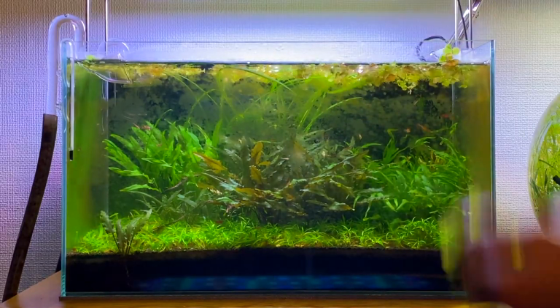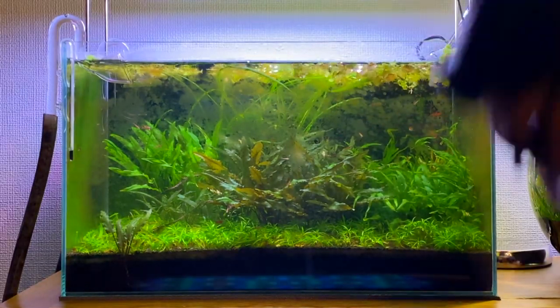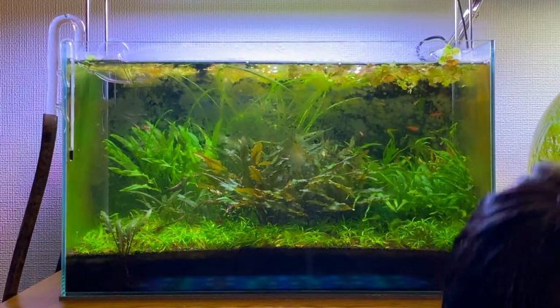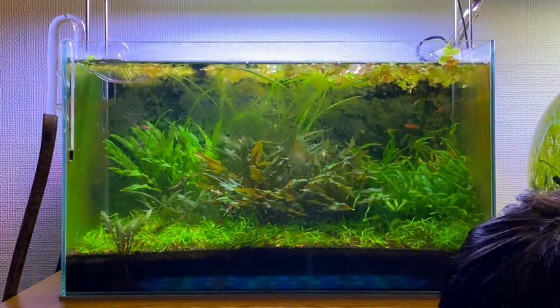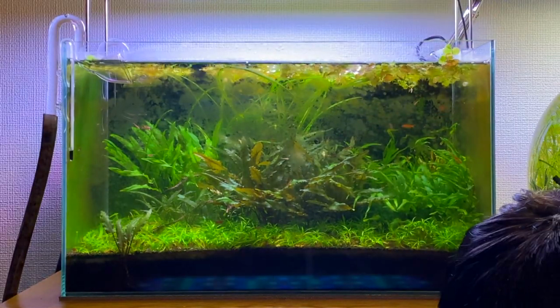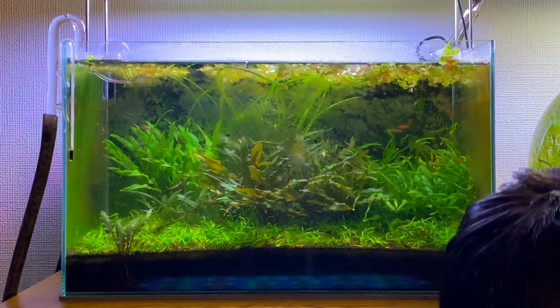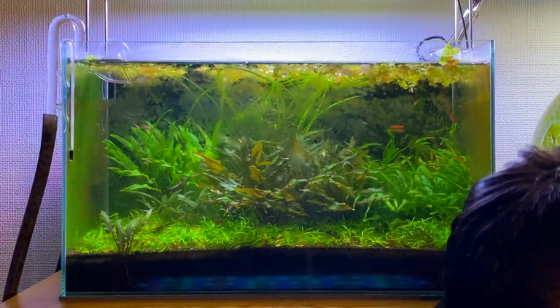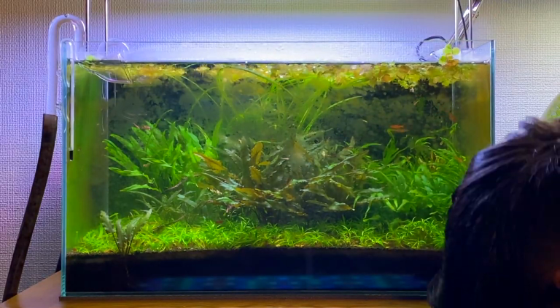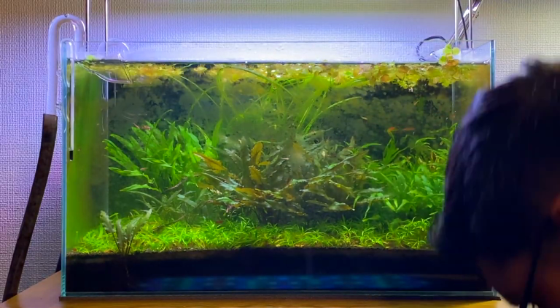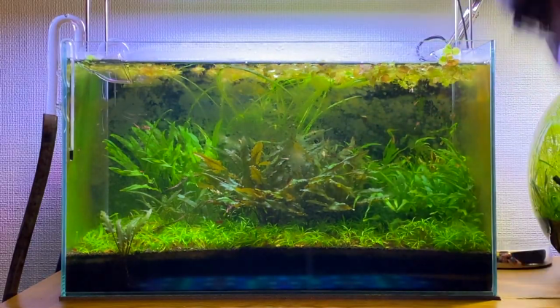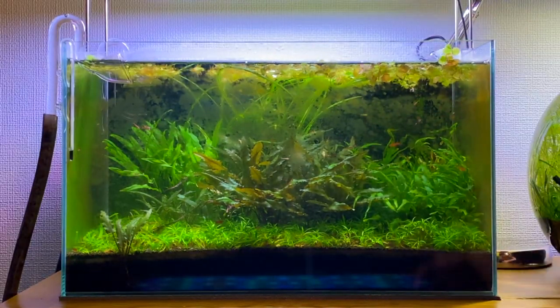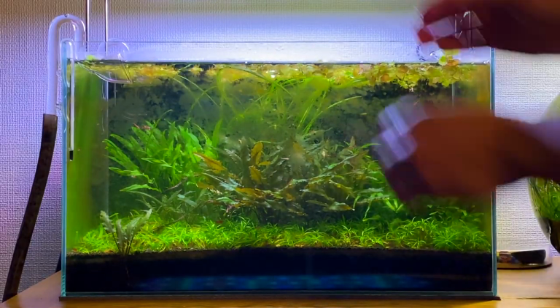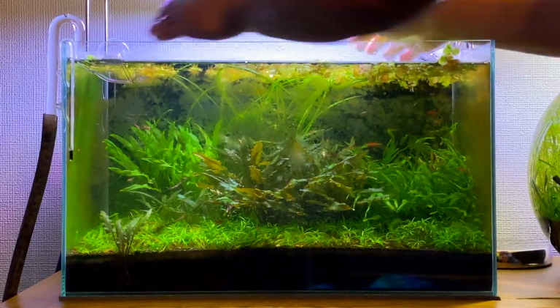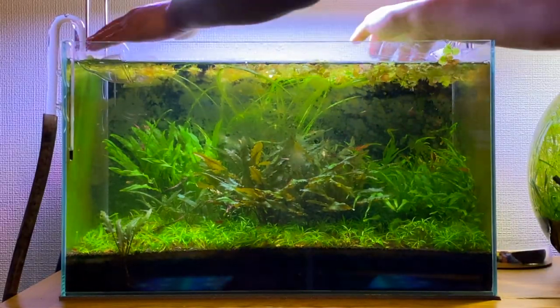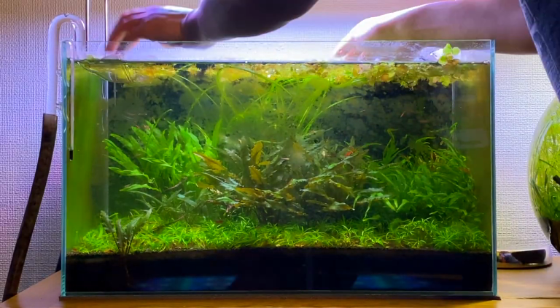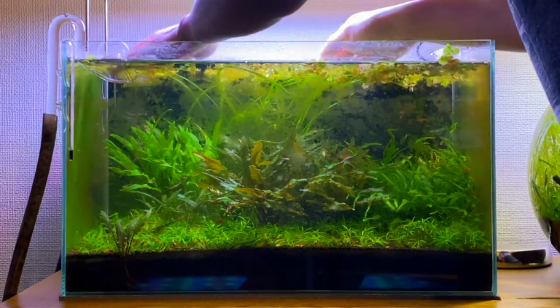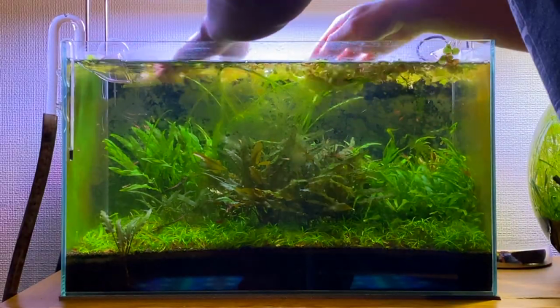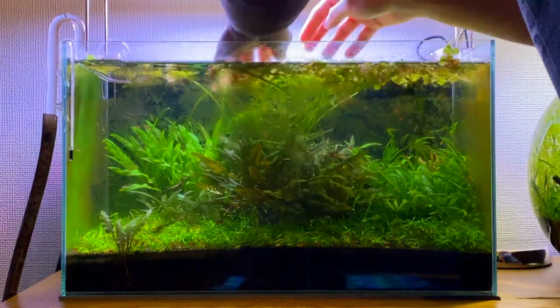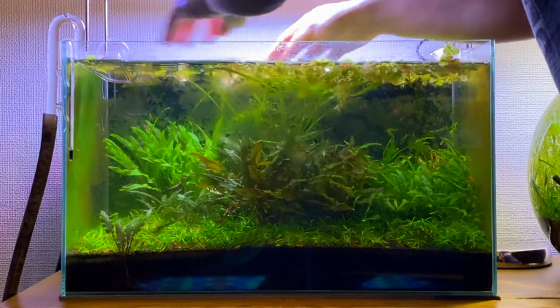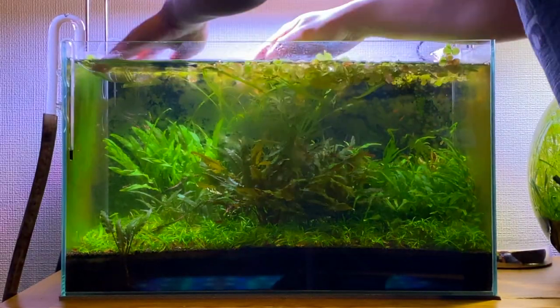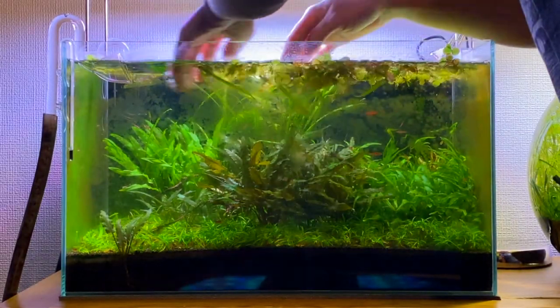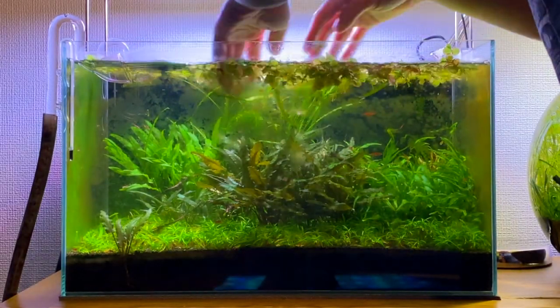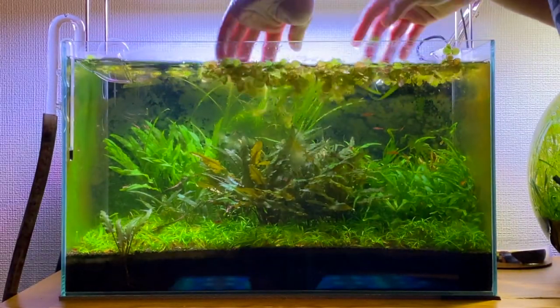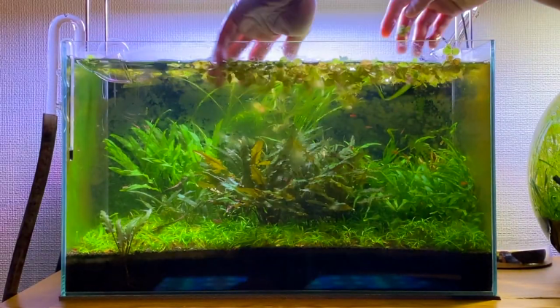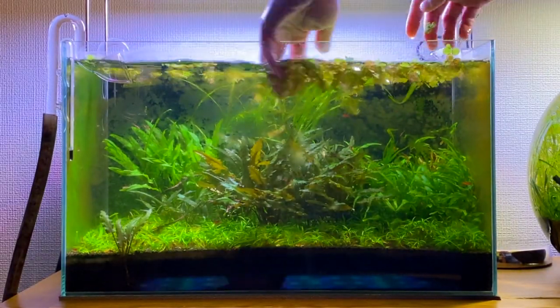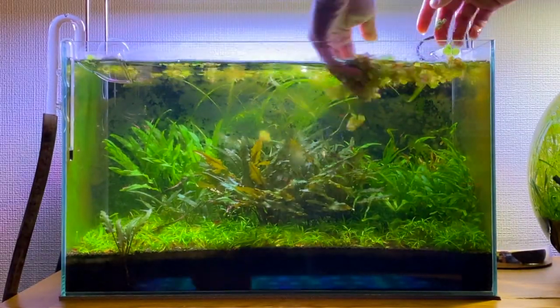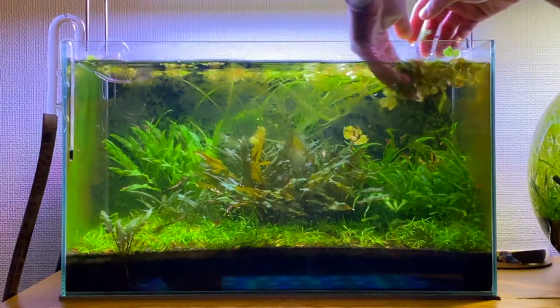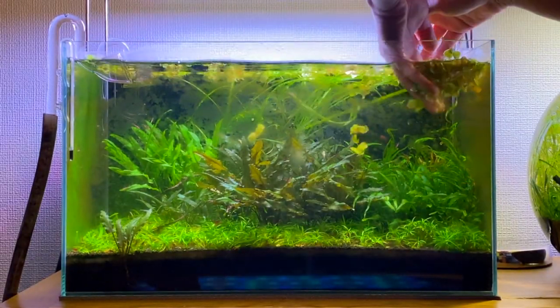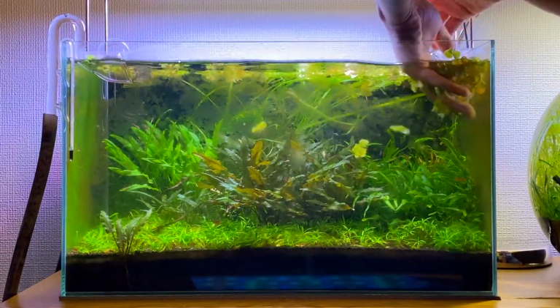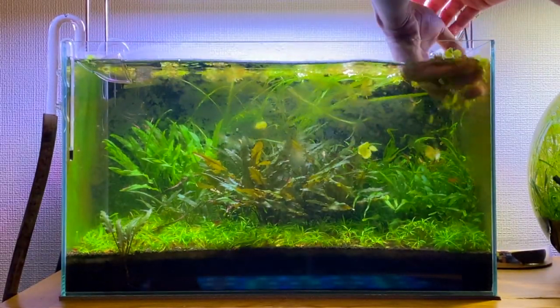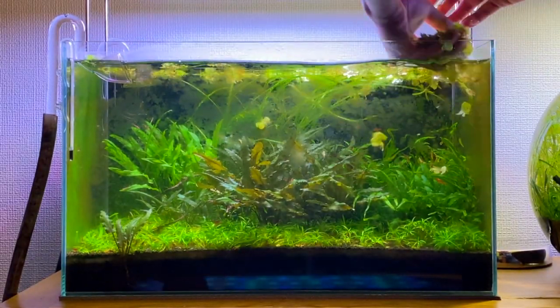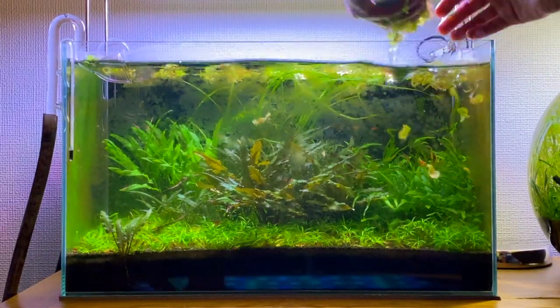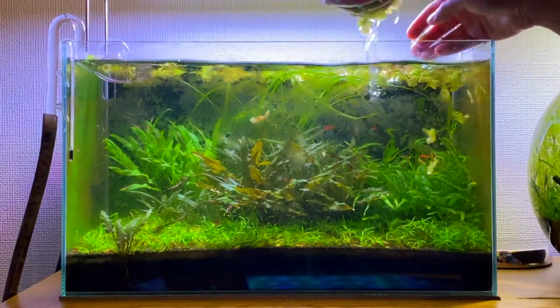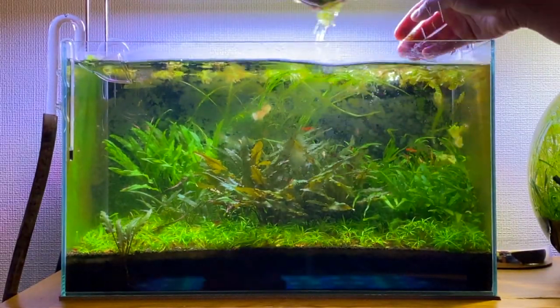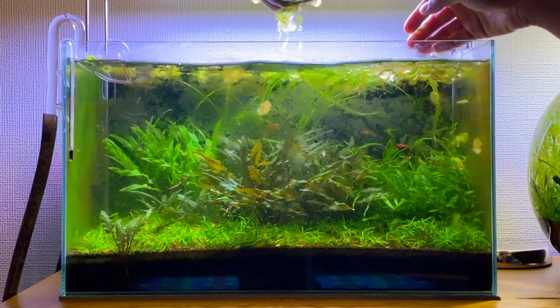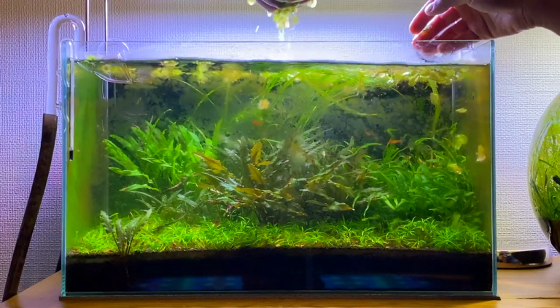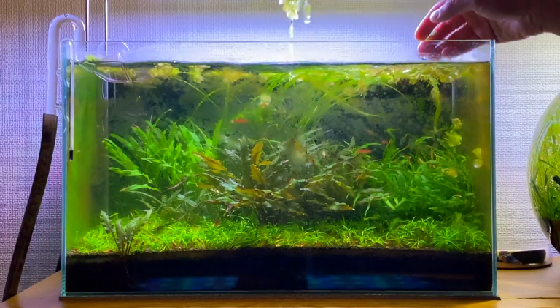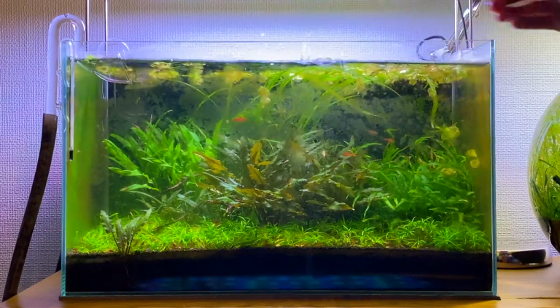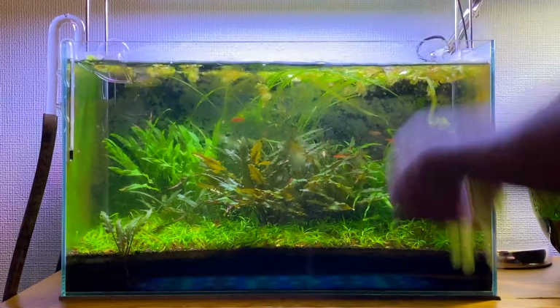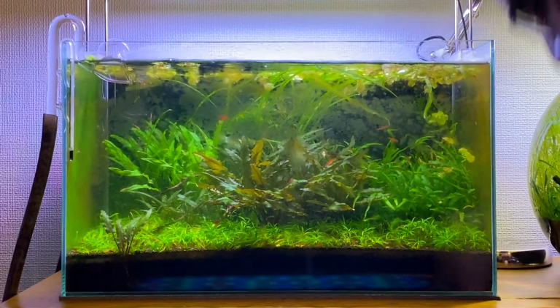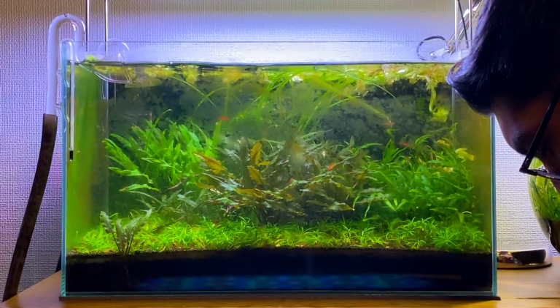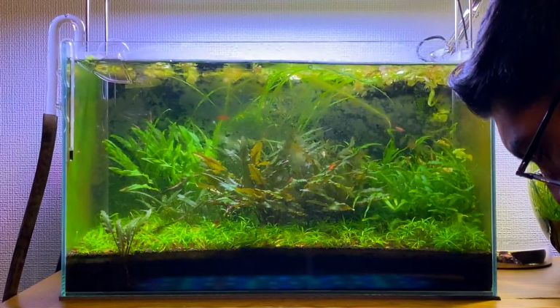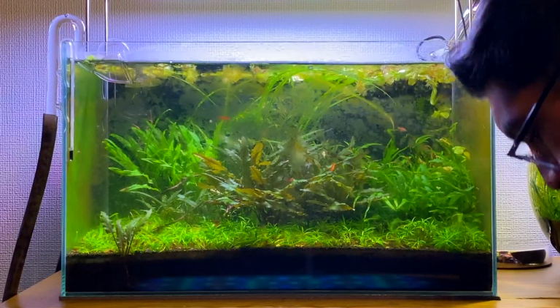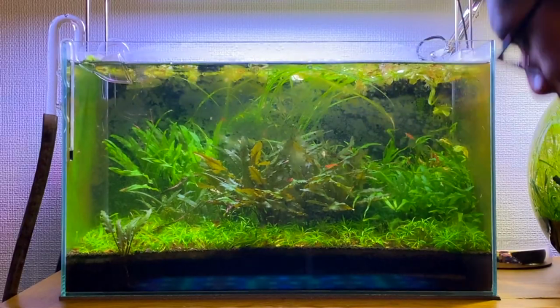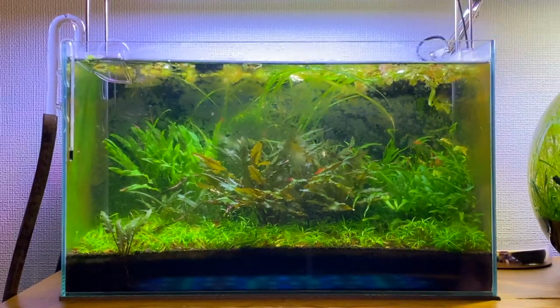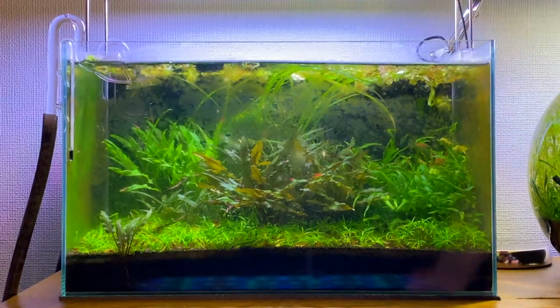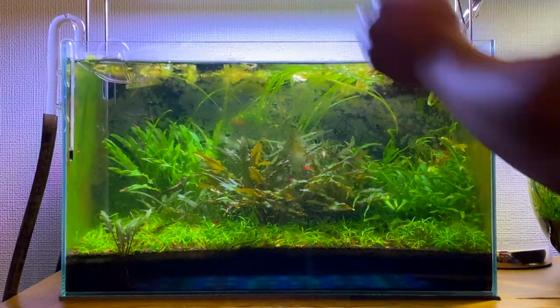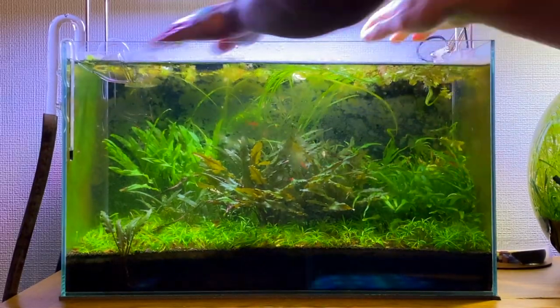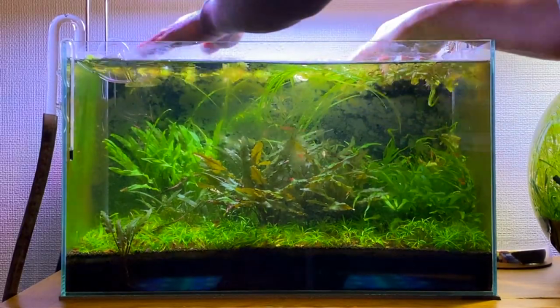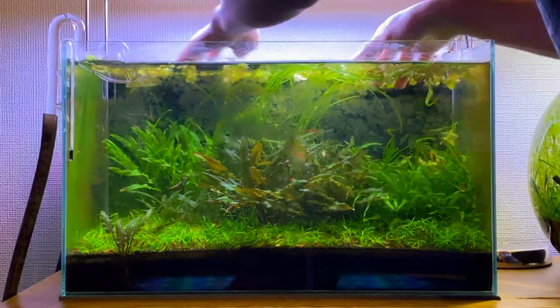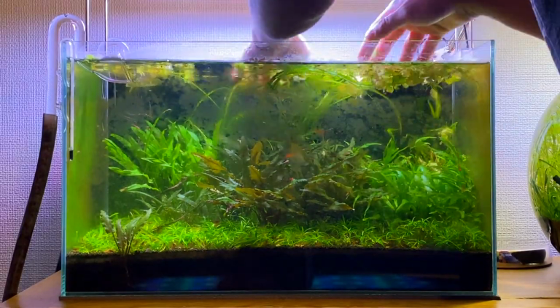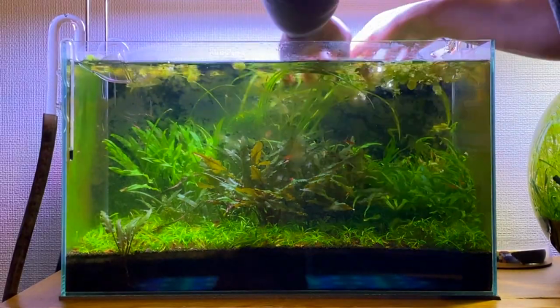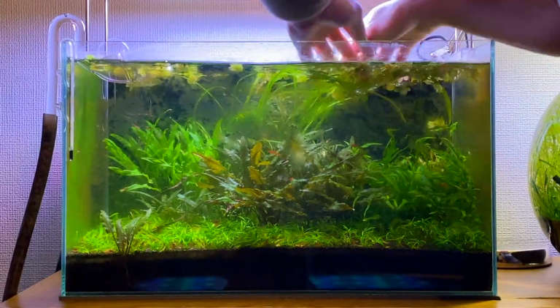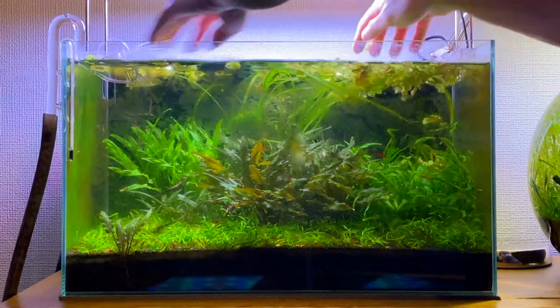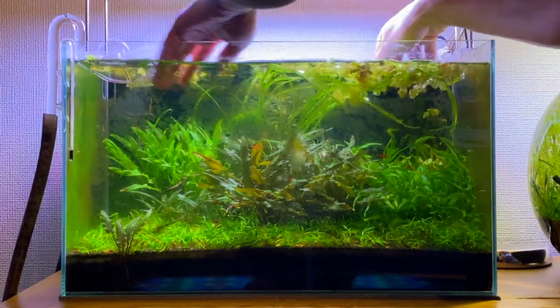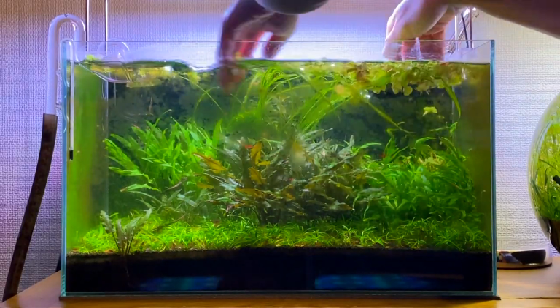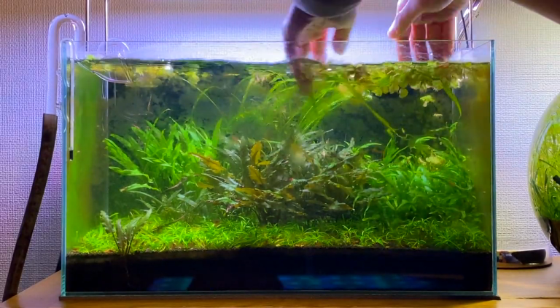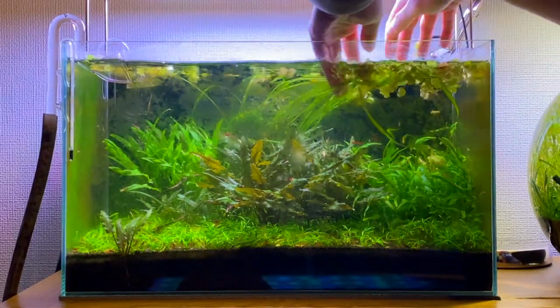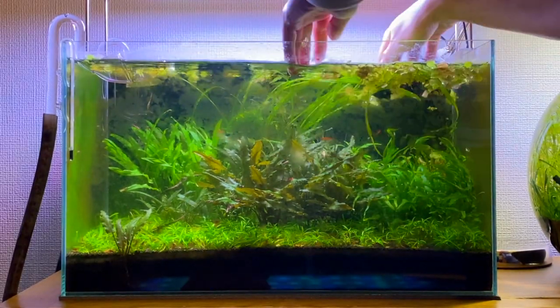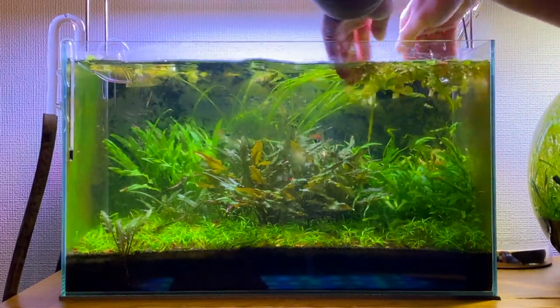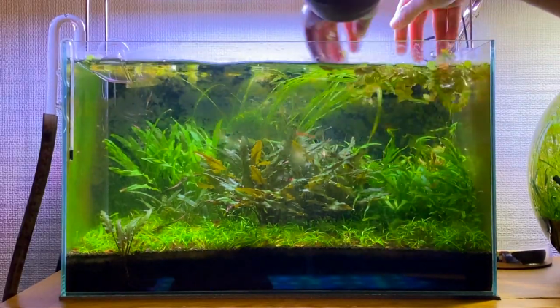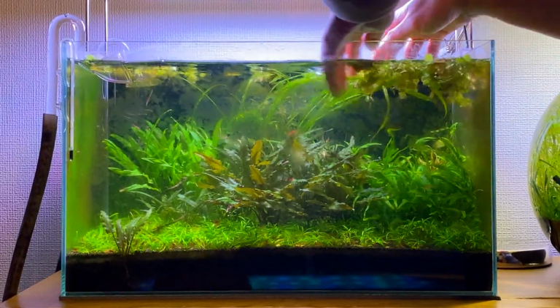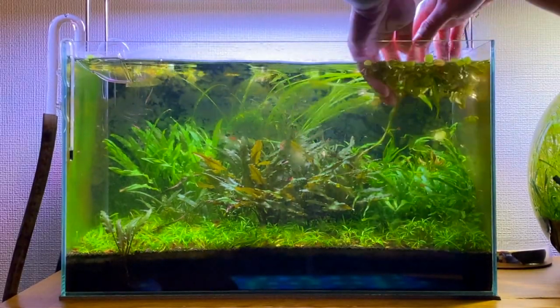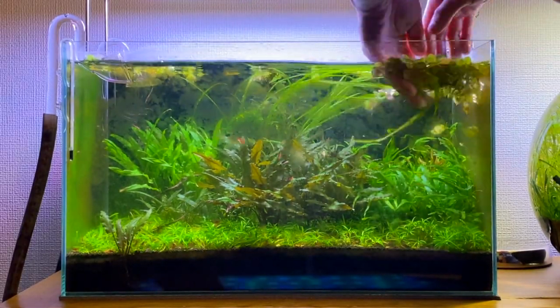These red root floaters do a really good job at using up any excess nutrients in the water column. Without these plants in my tank I think the algae outbreak would have been a lot worse.